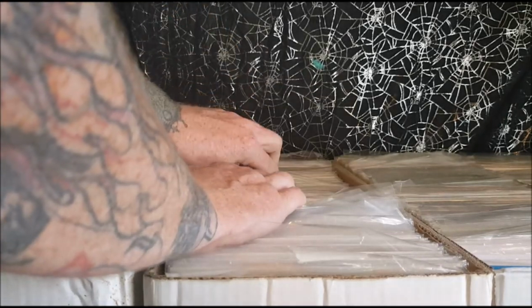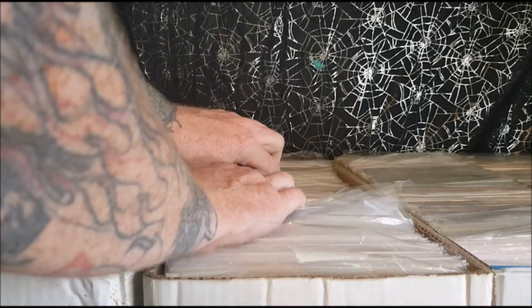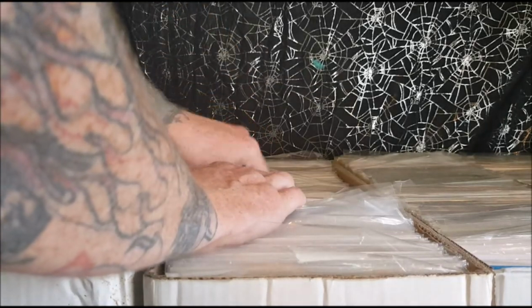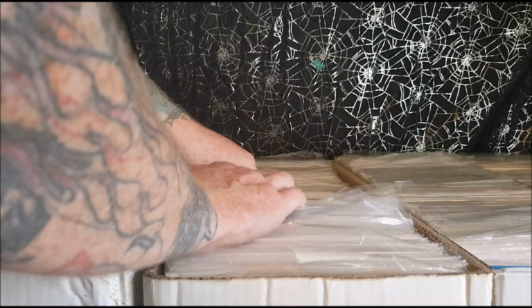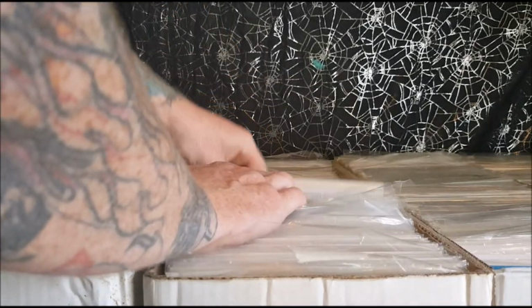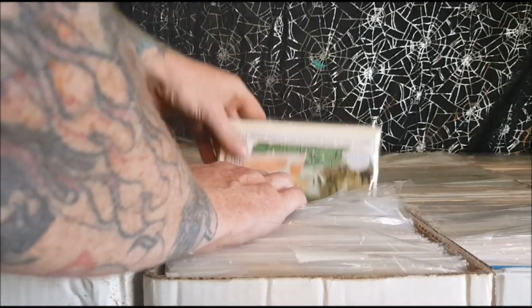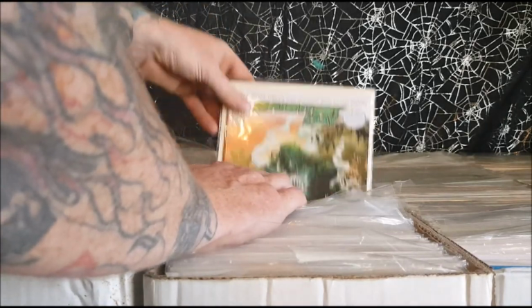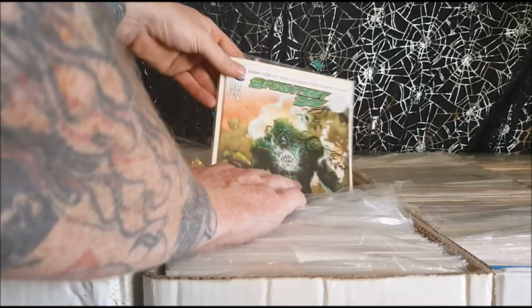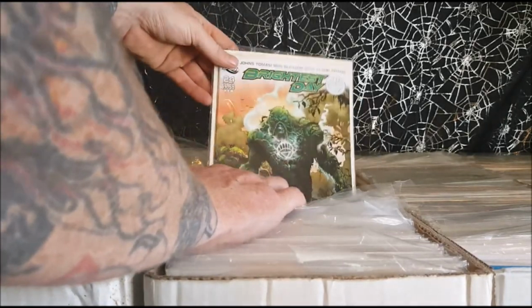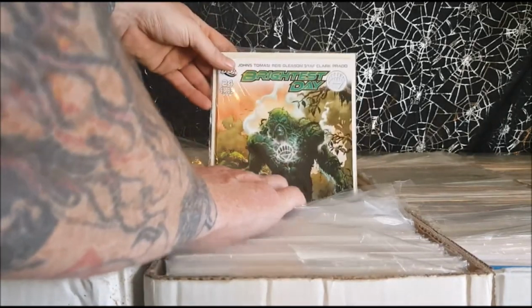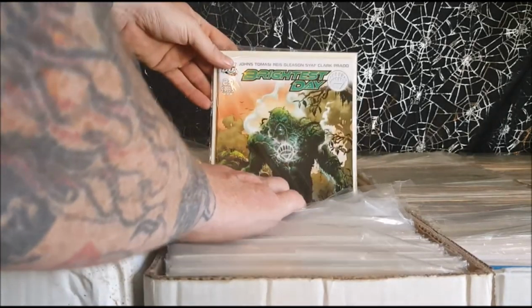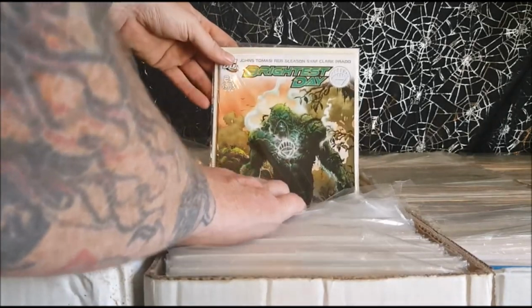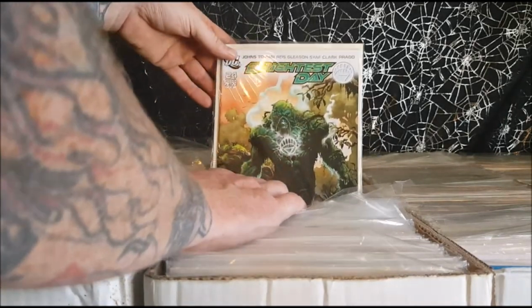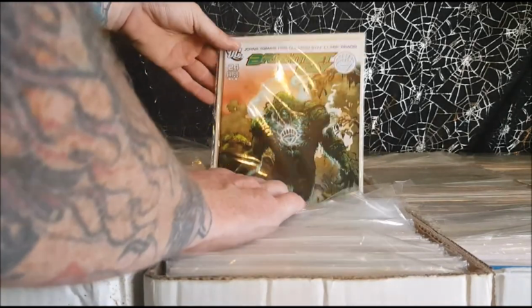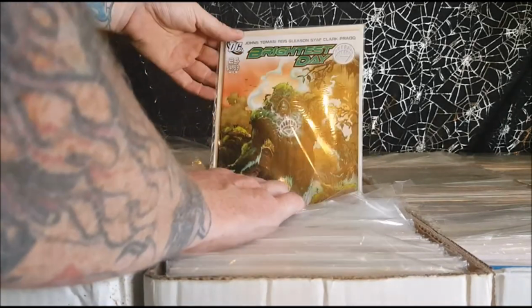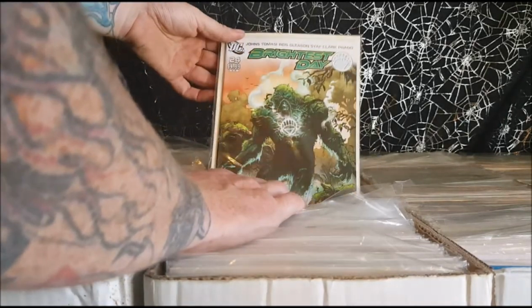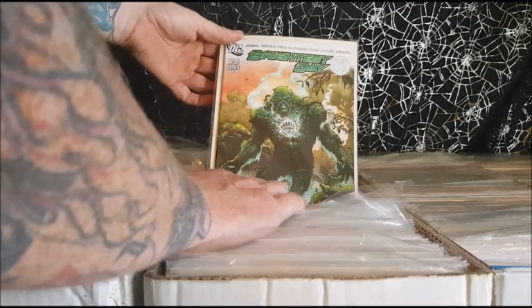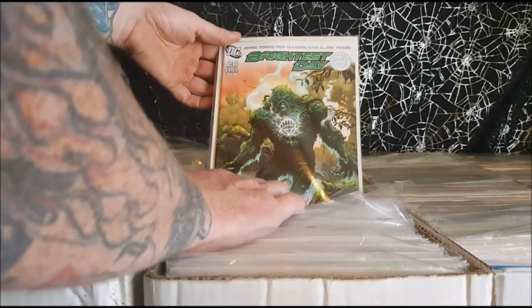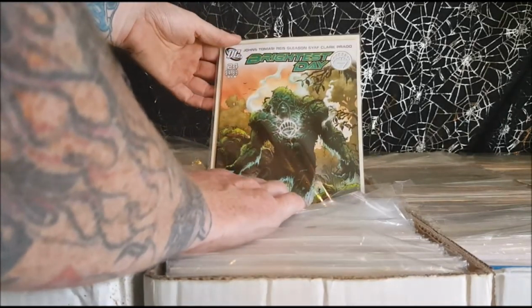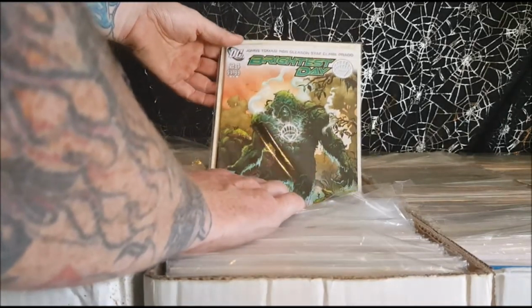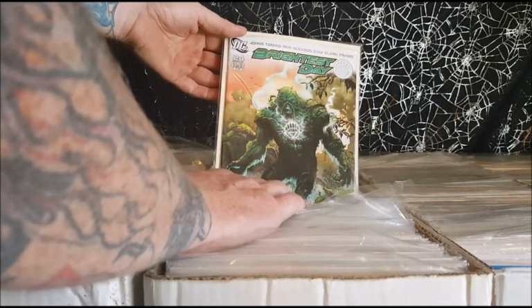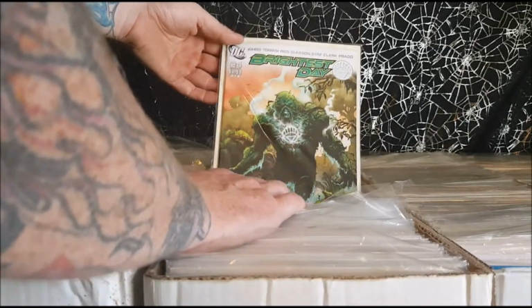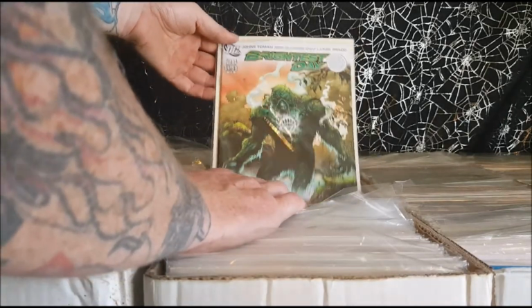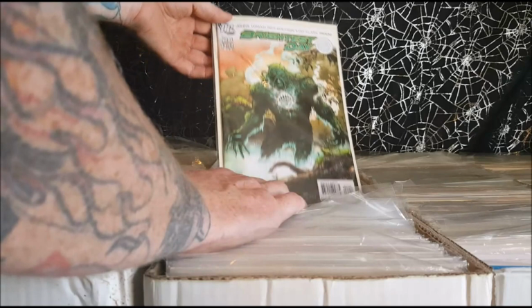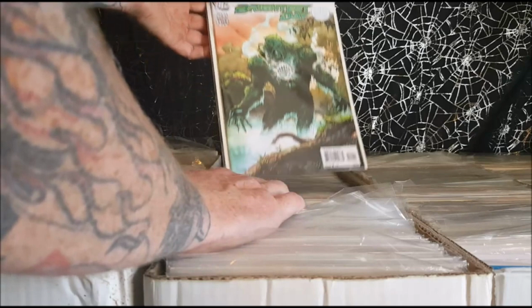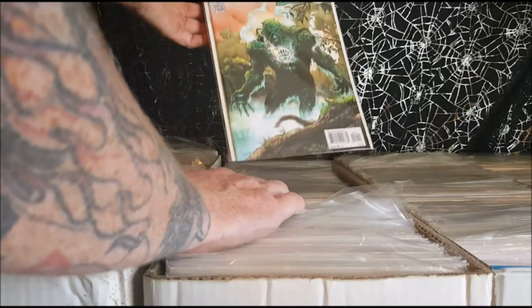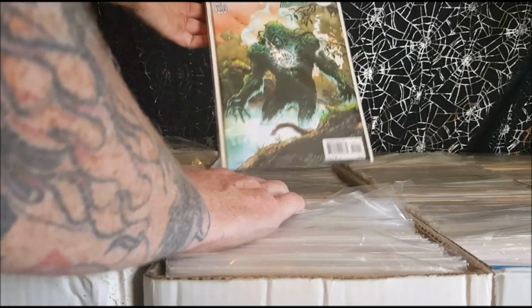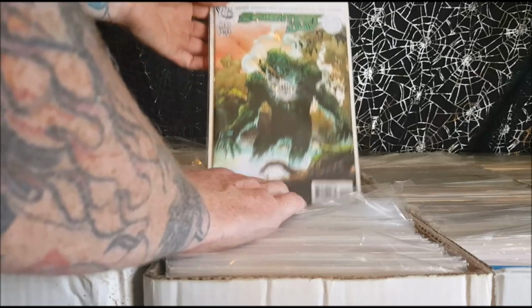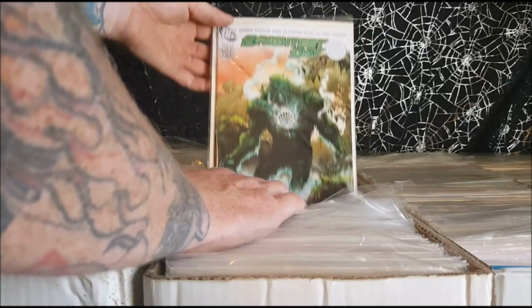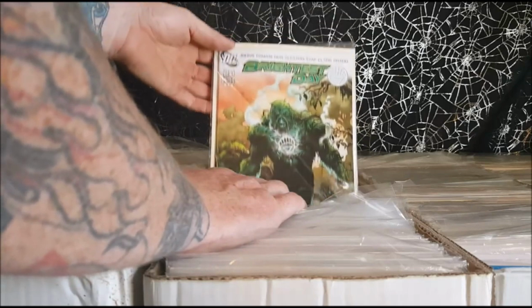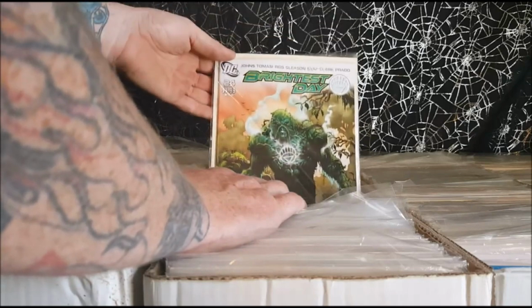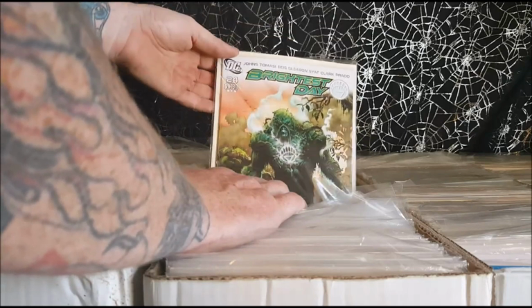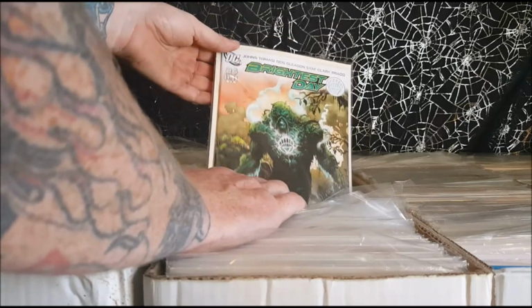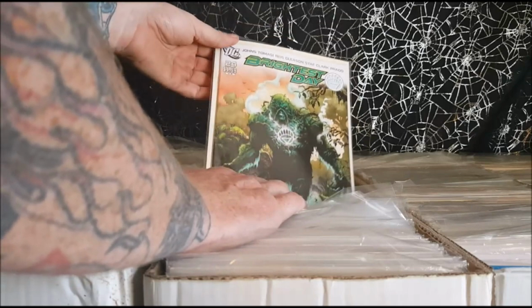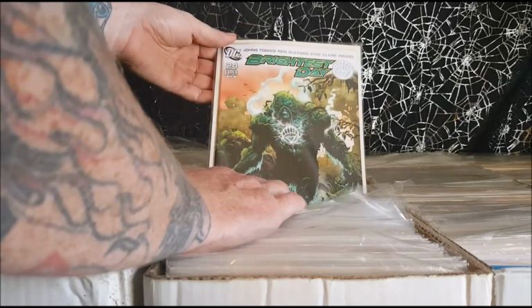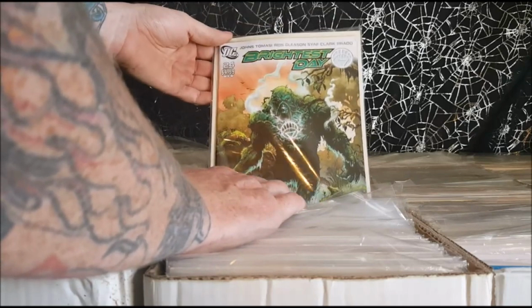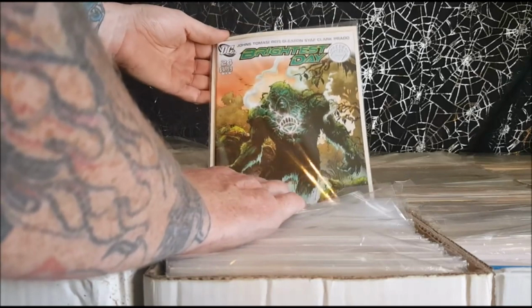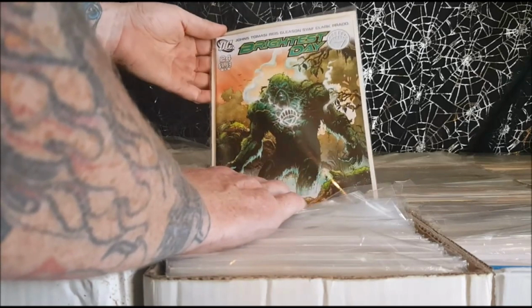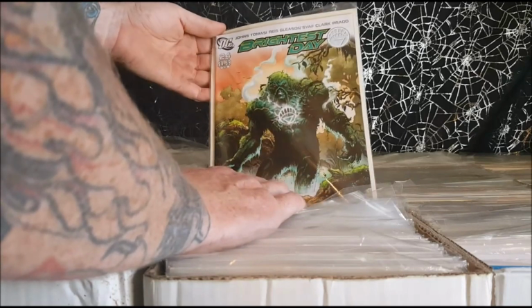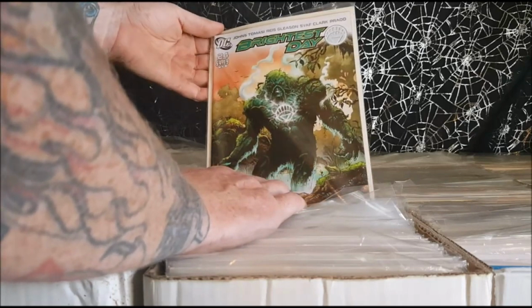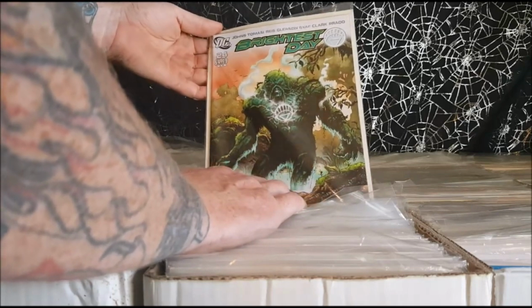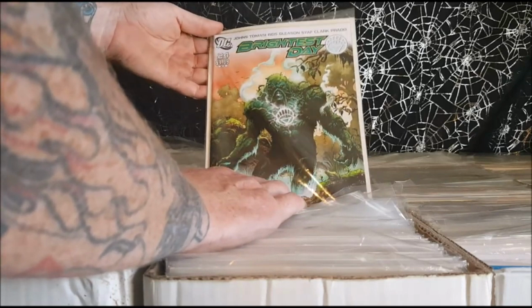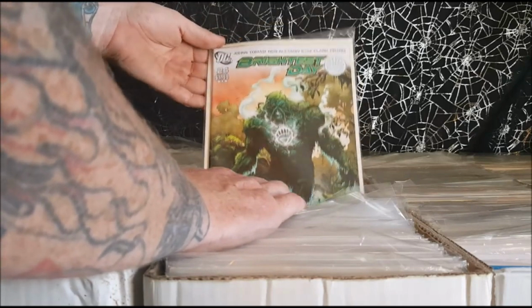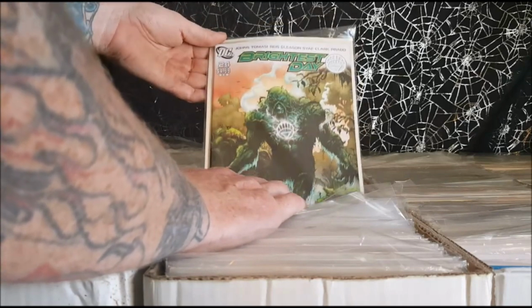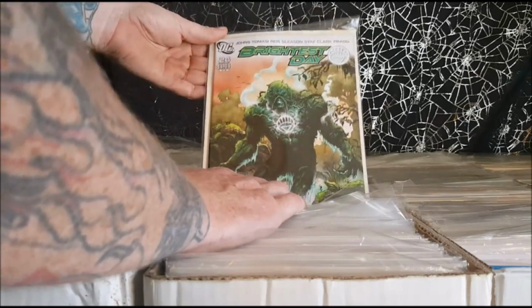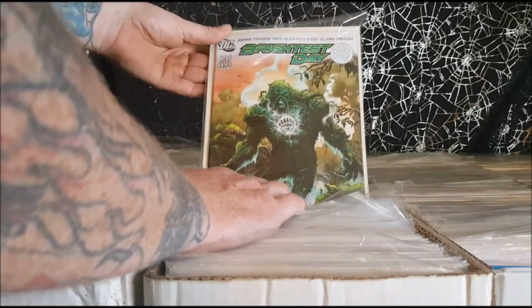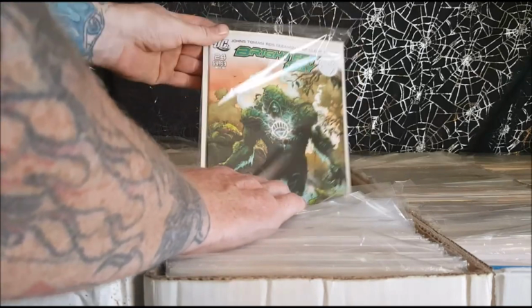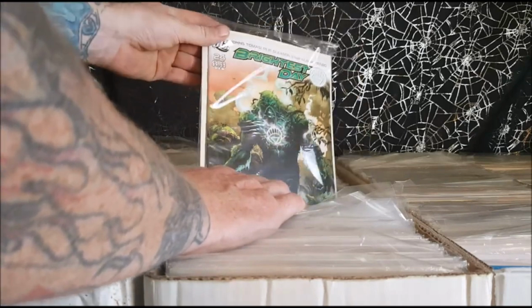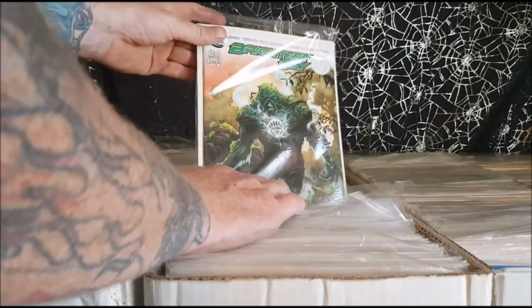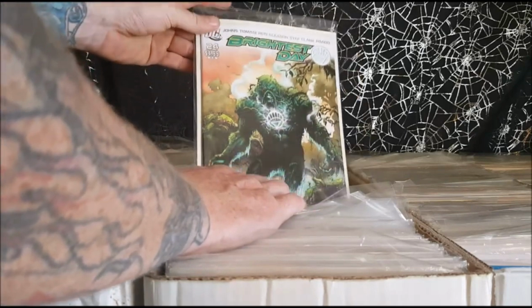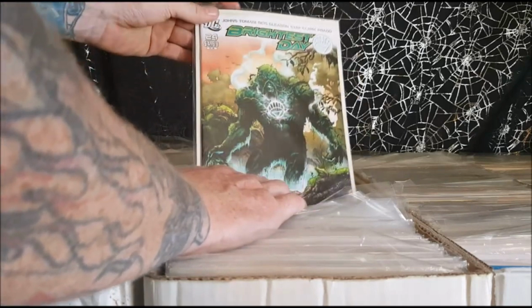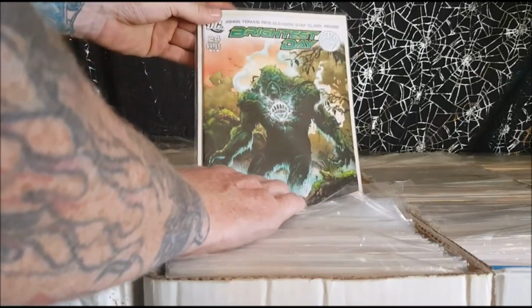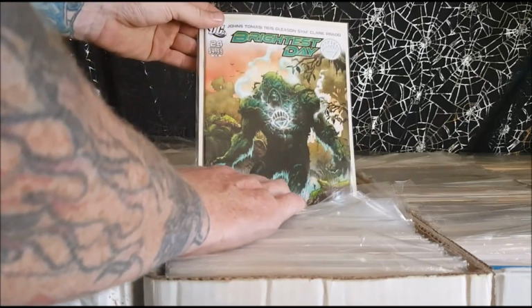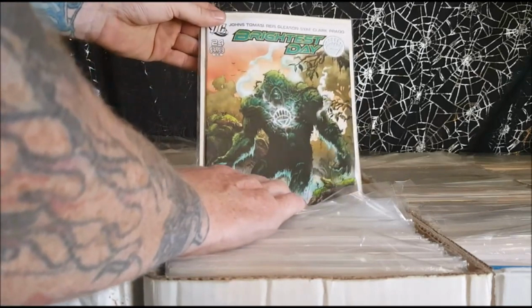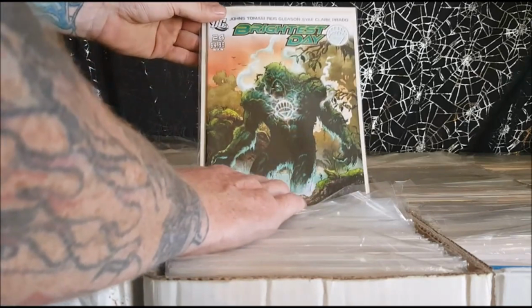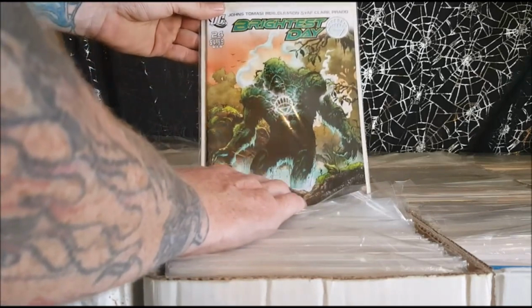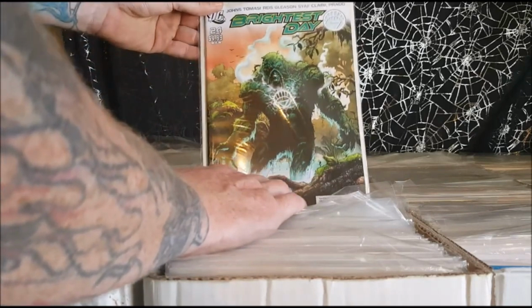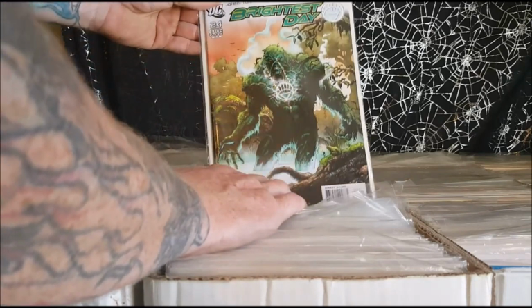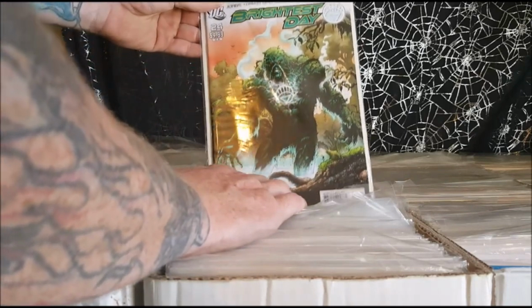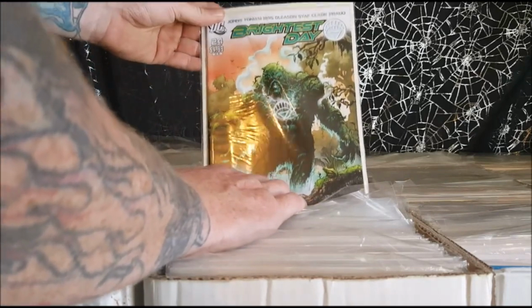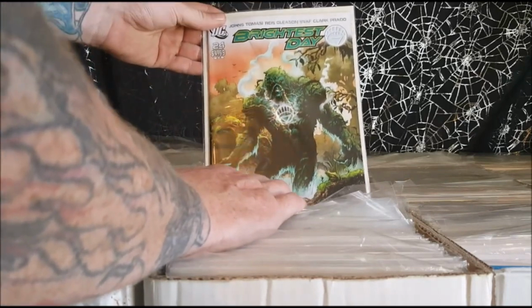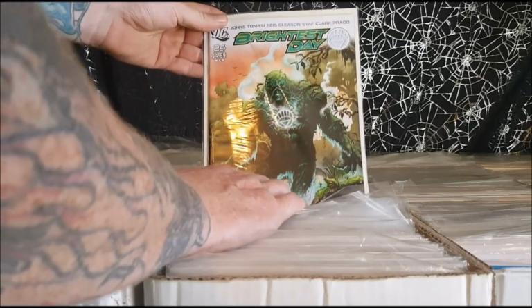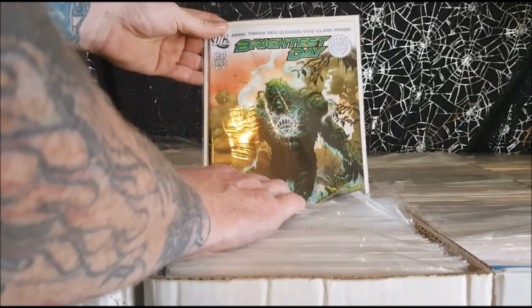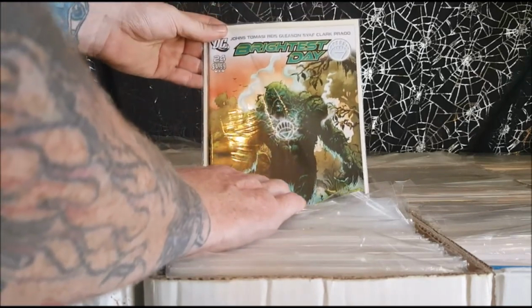Number 24 — the end of Brightest Day, where Swamp Thing becomes the new White Lantern.